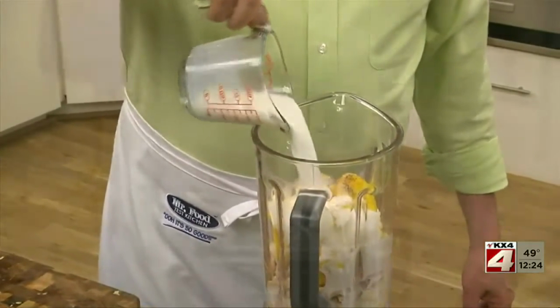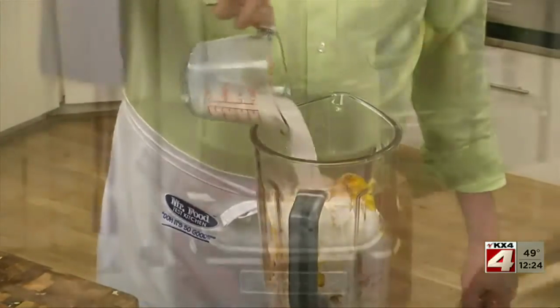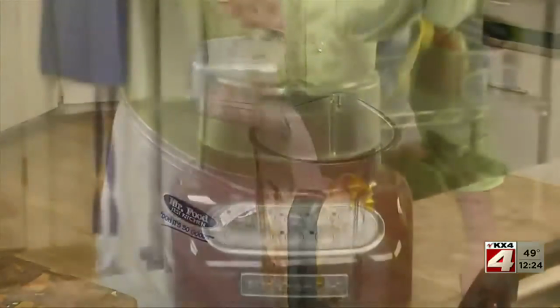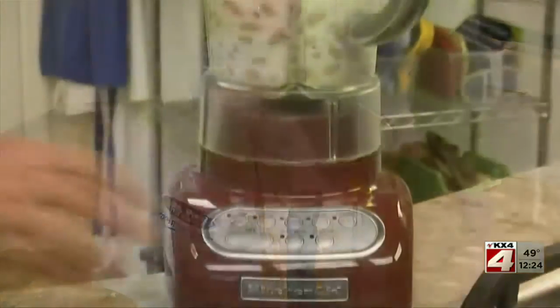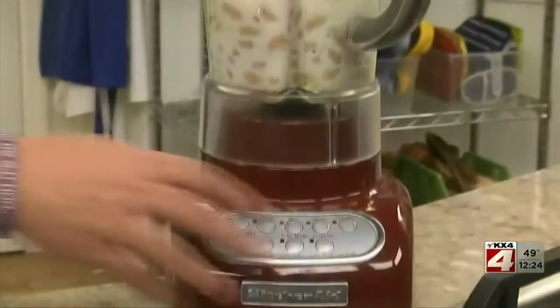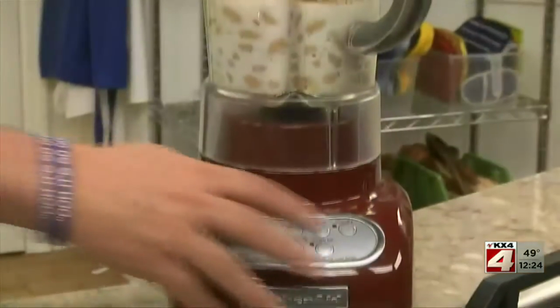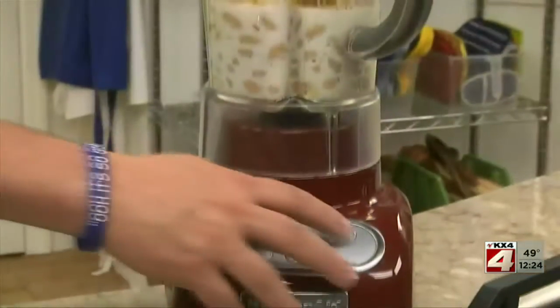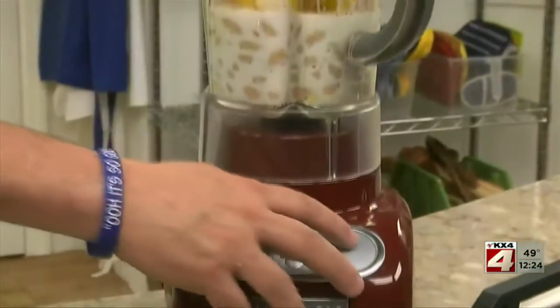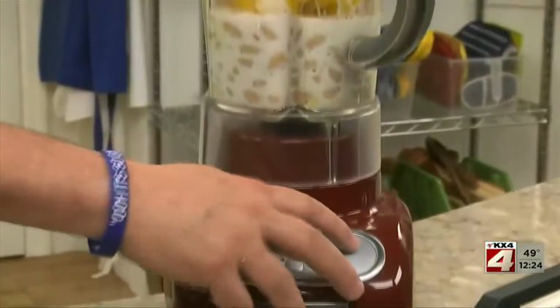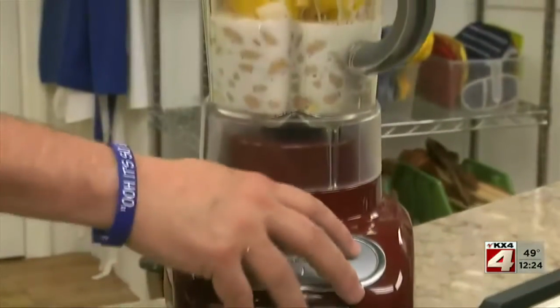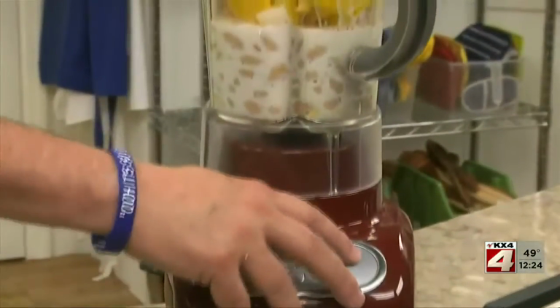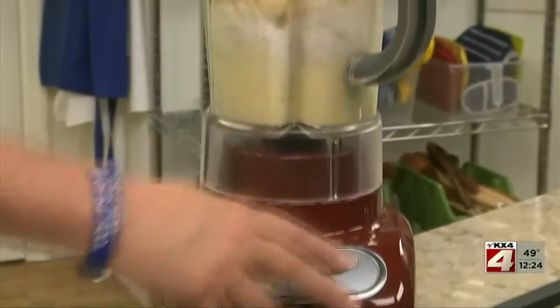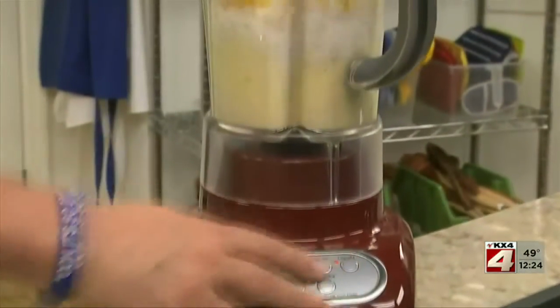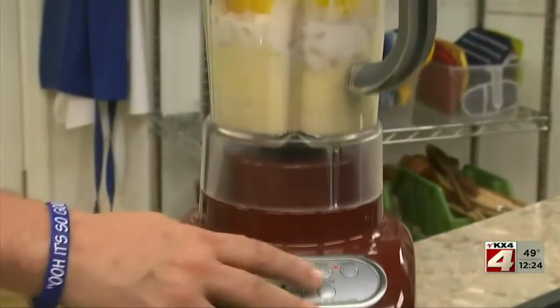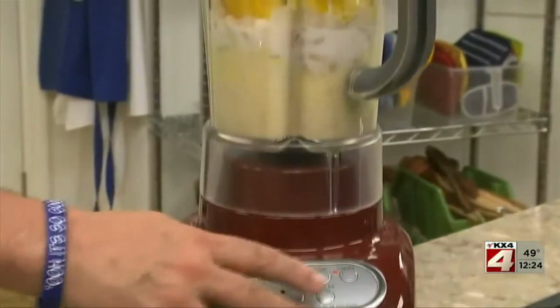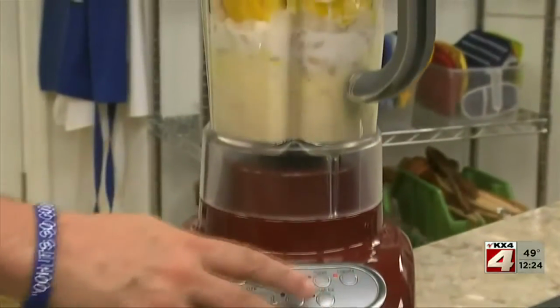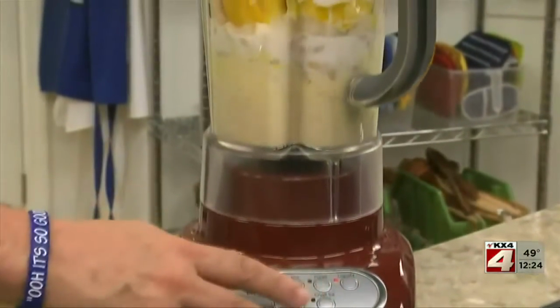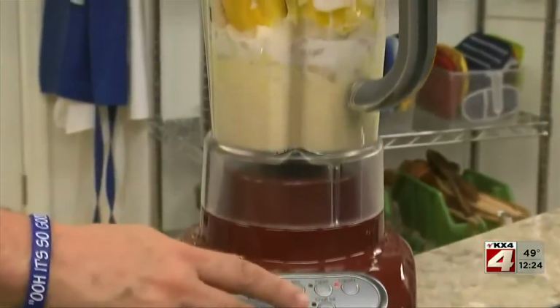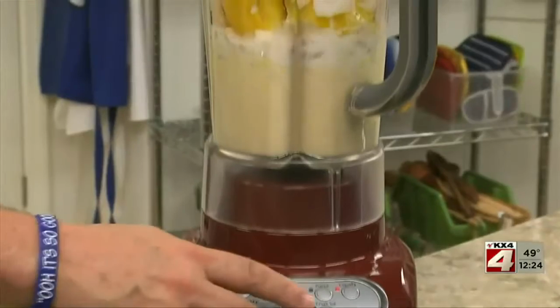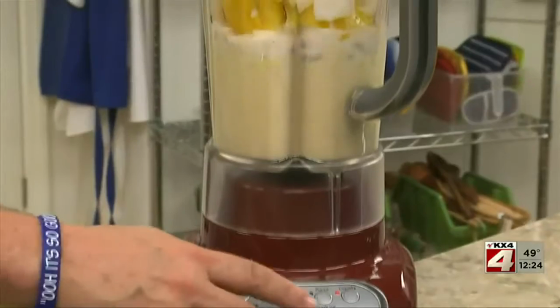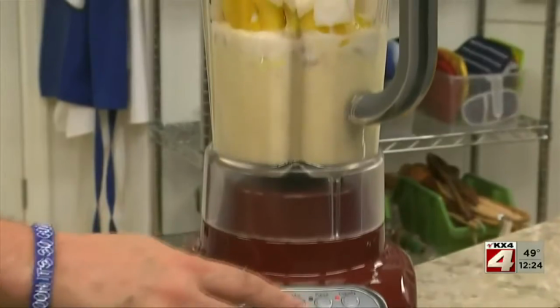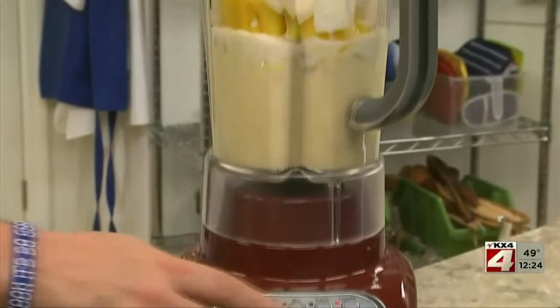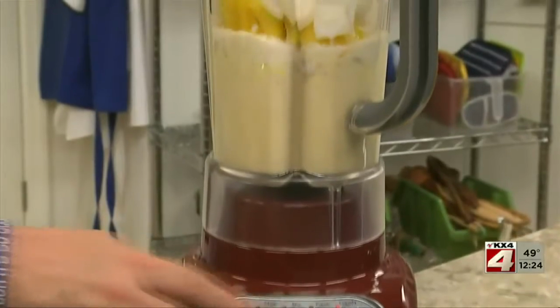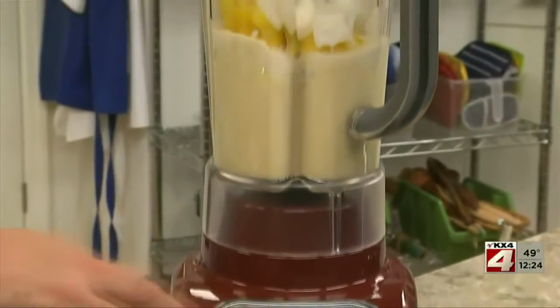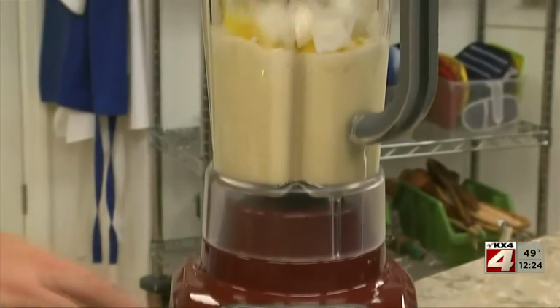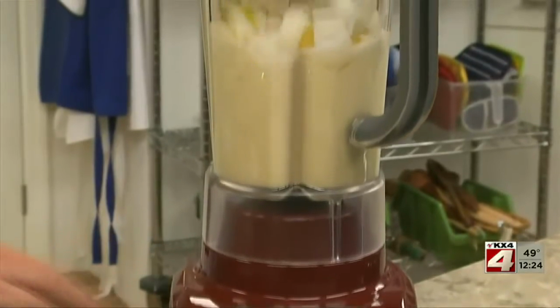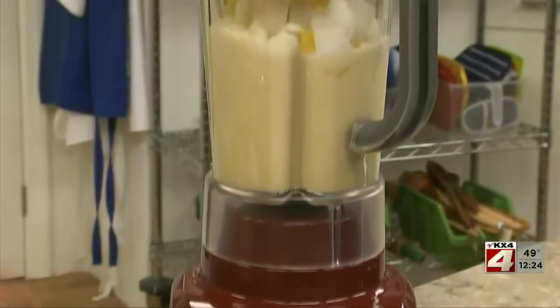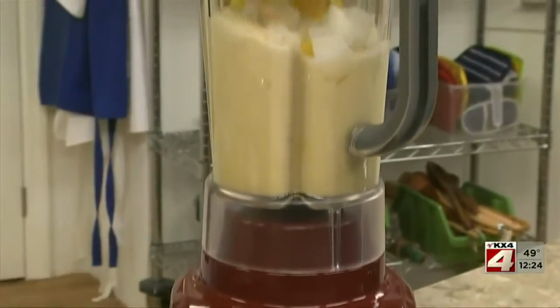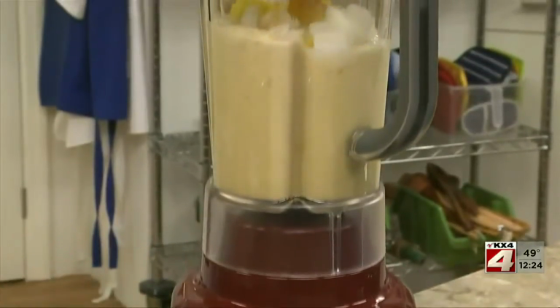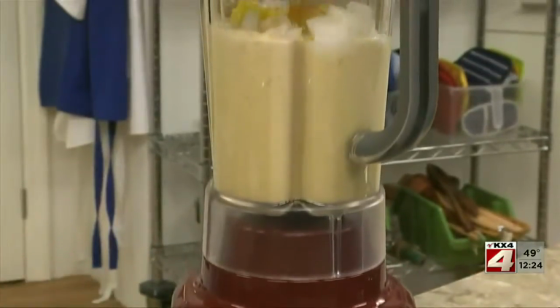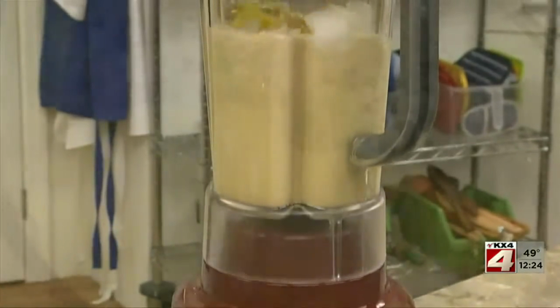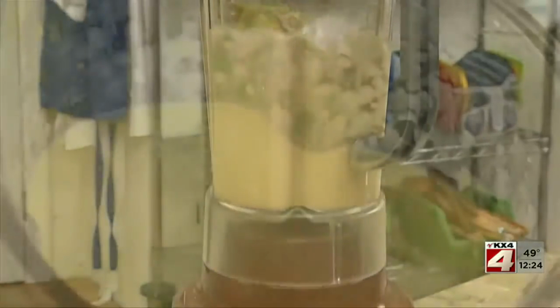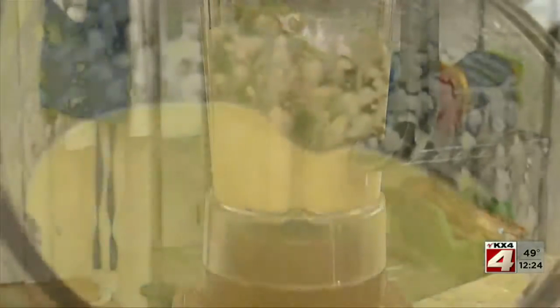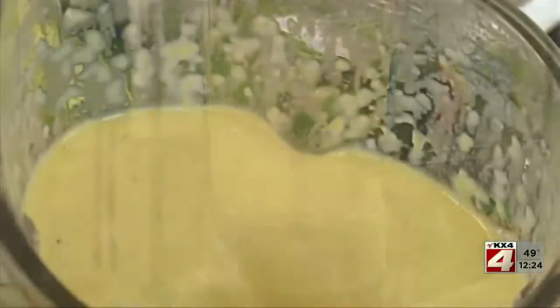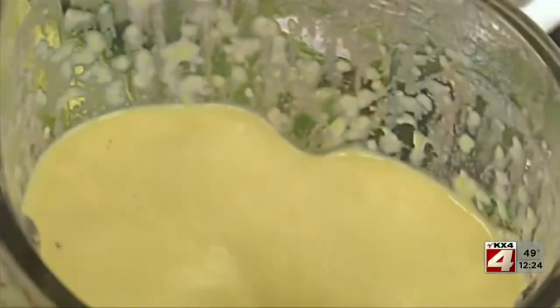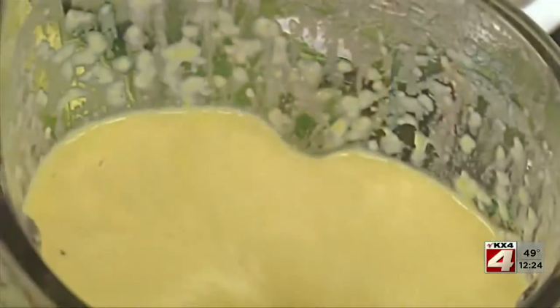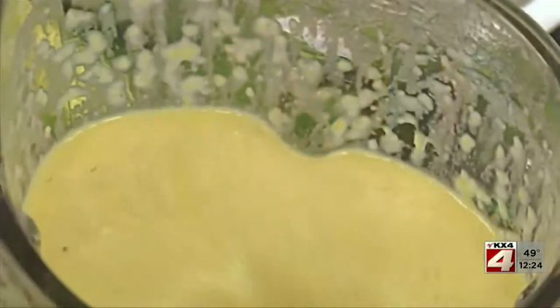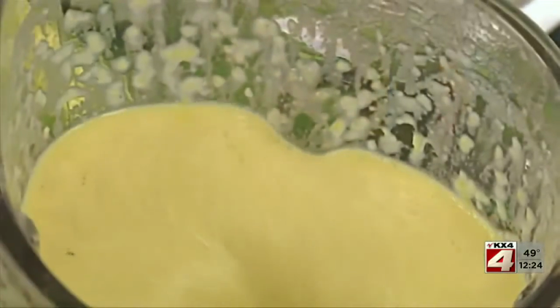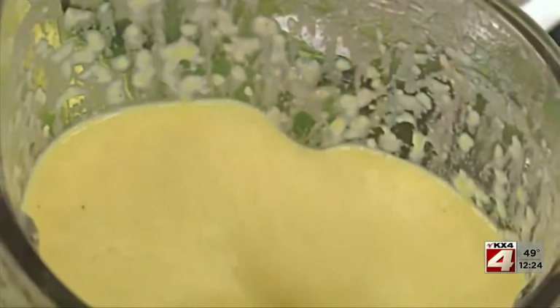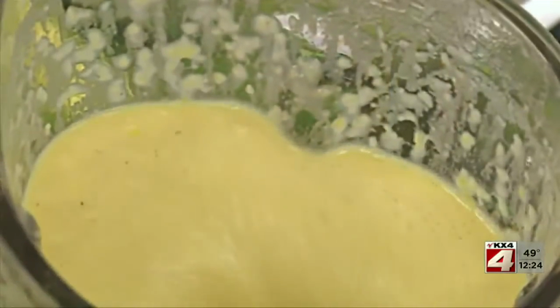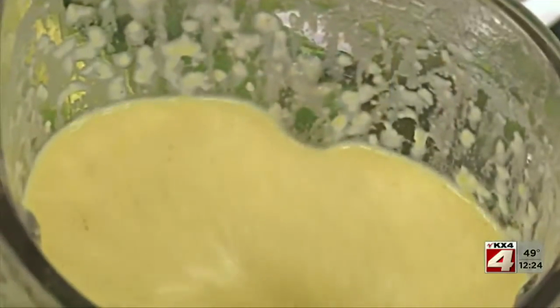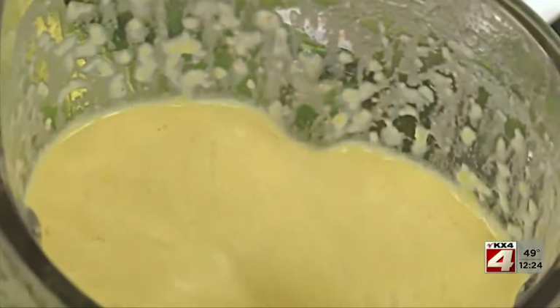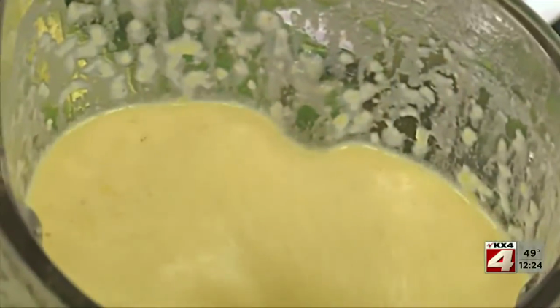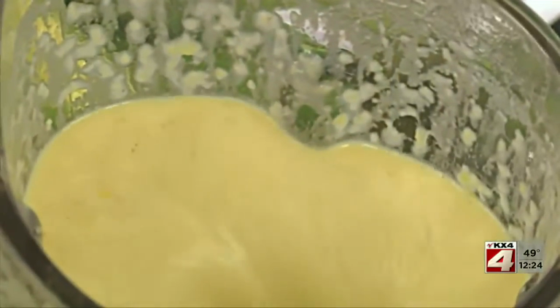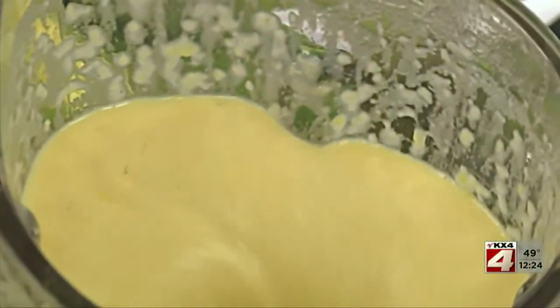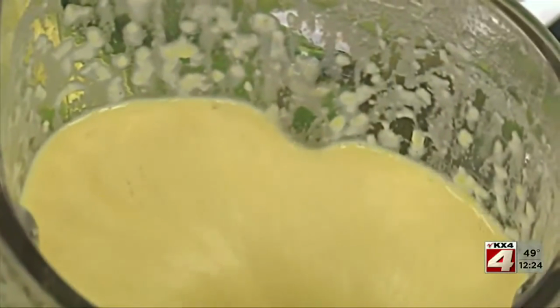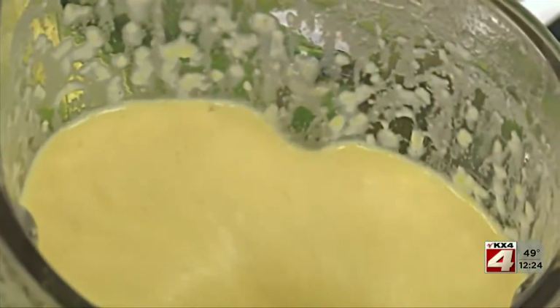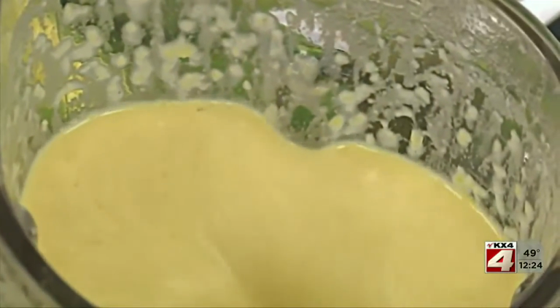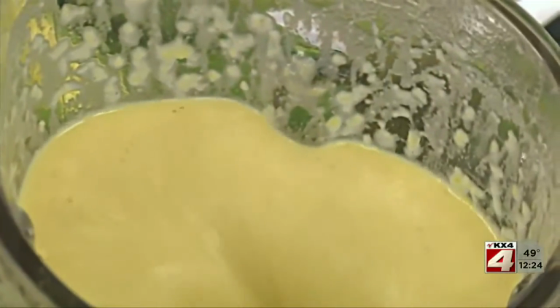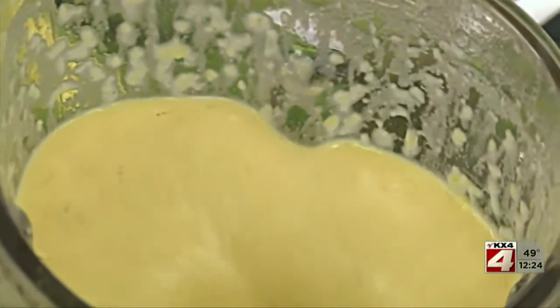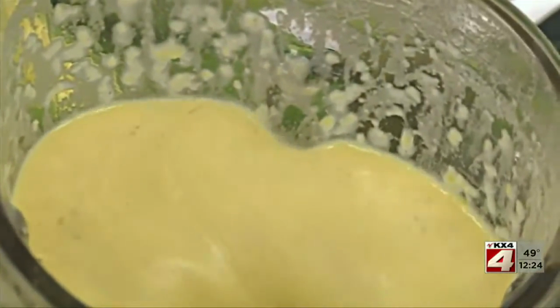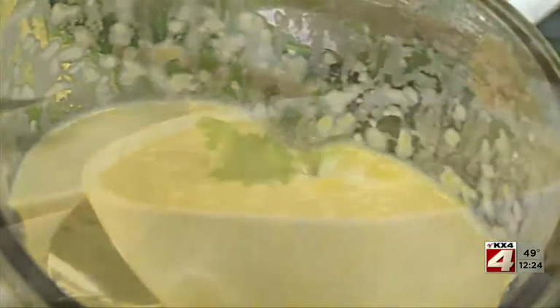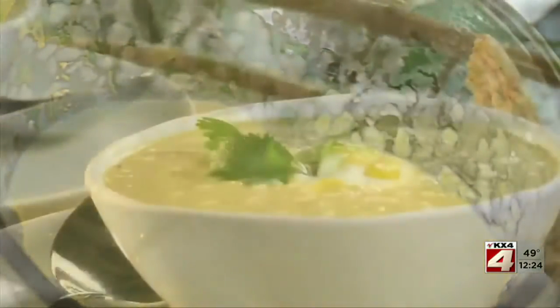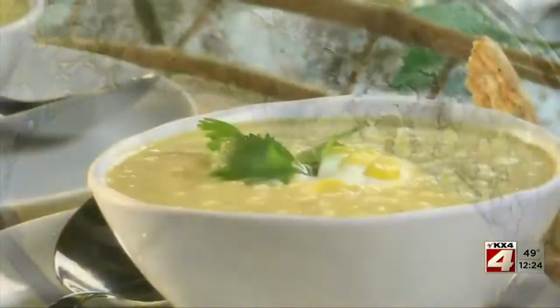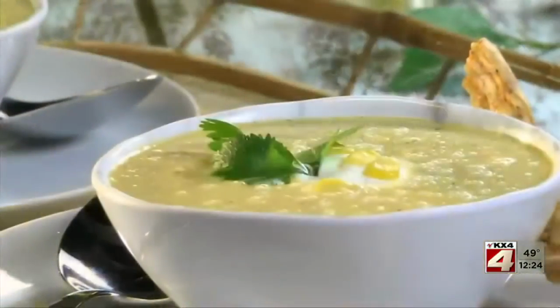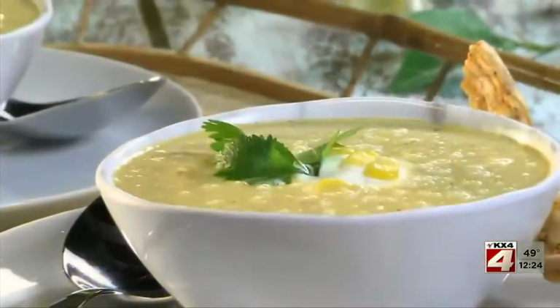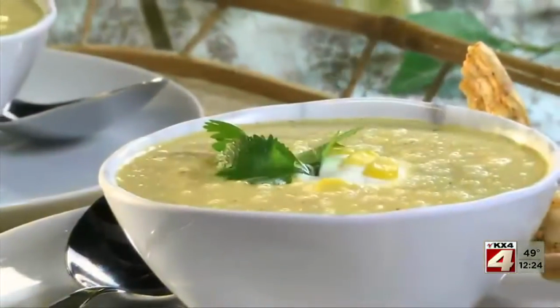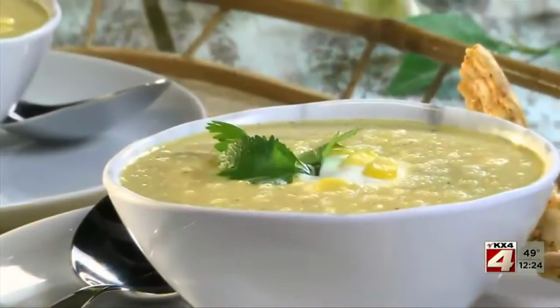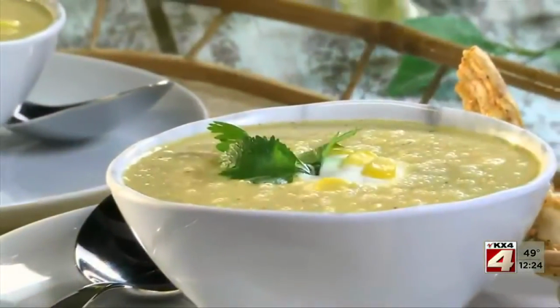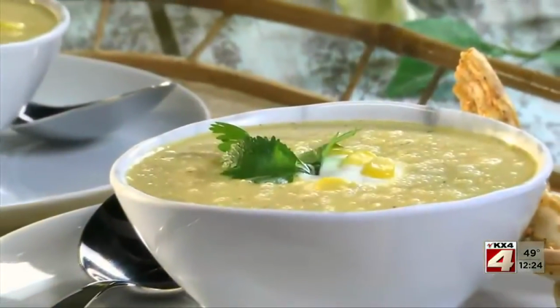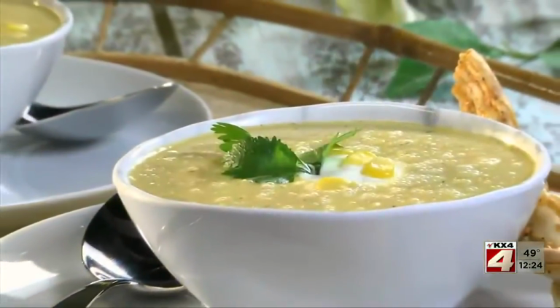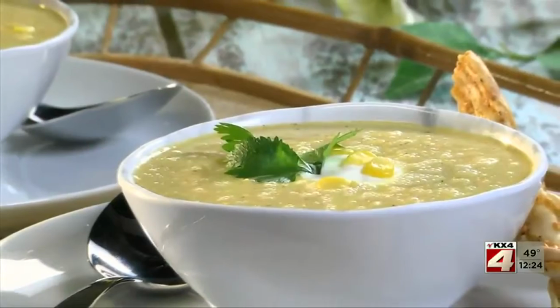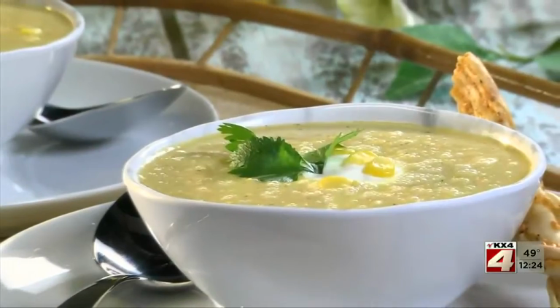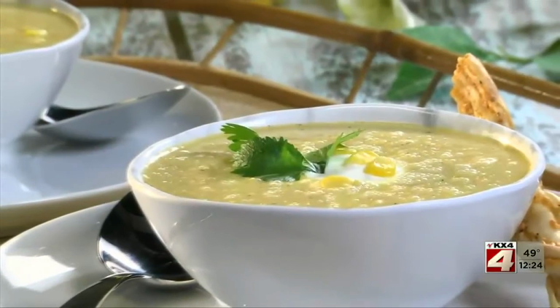The top goes on and we blend this until it's silky smooth, which takes no time at all. After this chills for a bit,